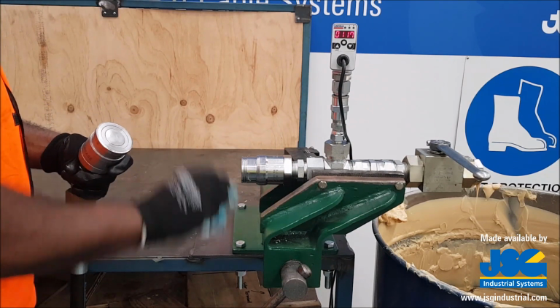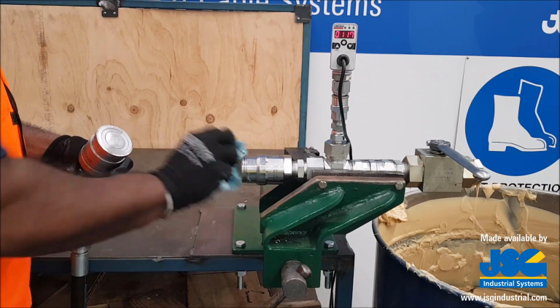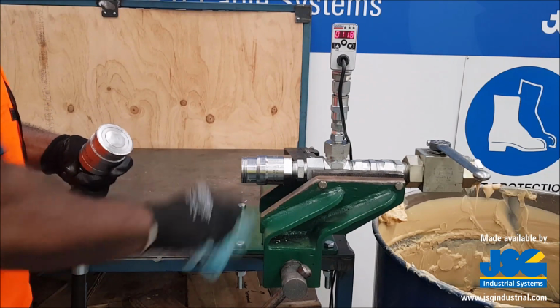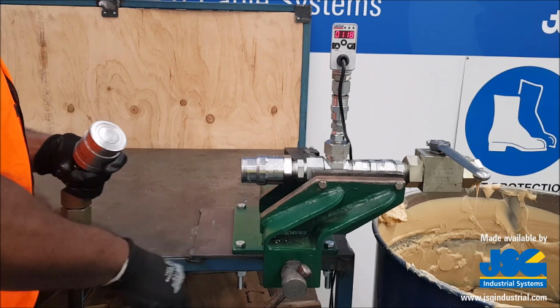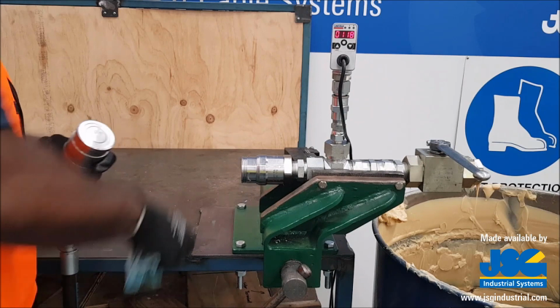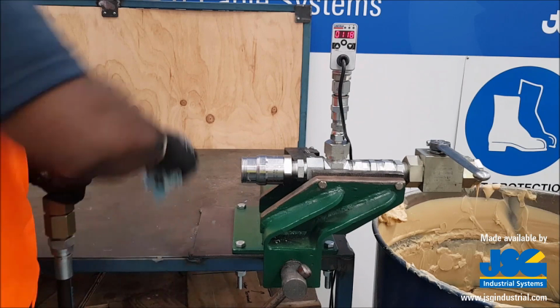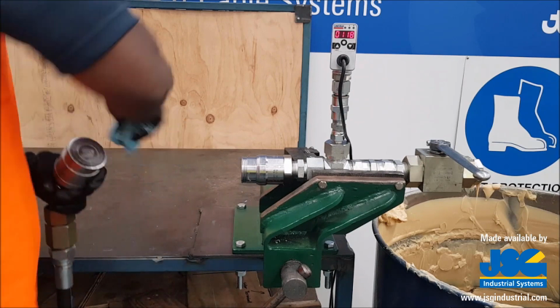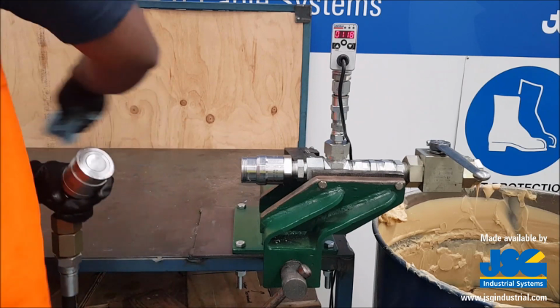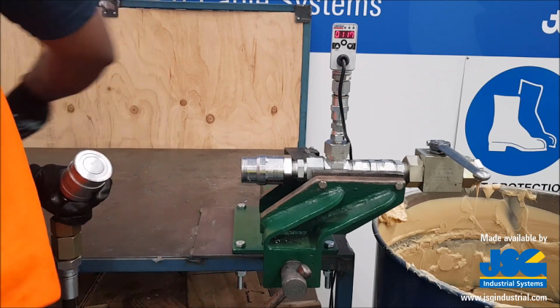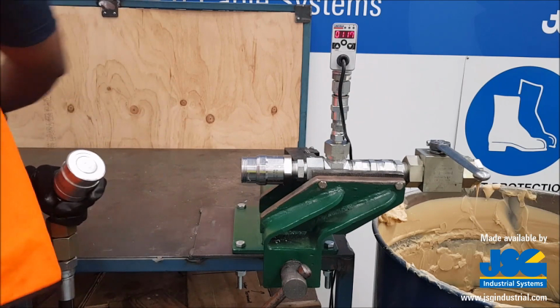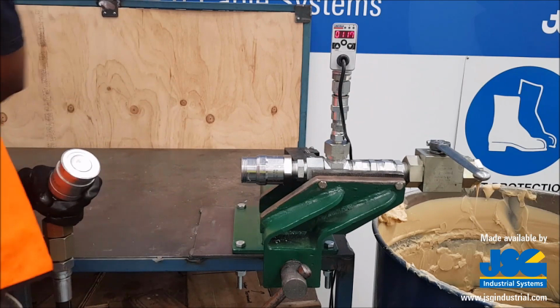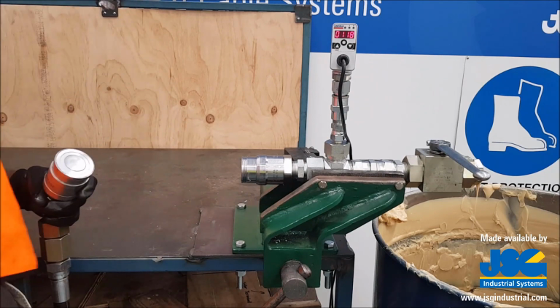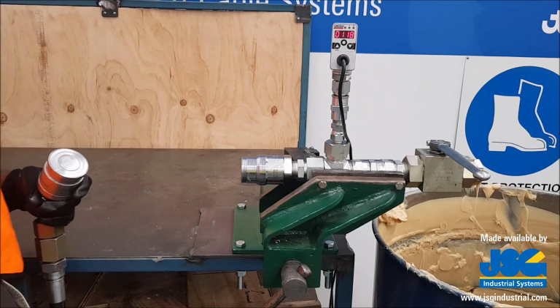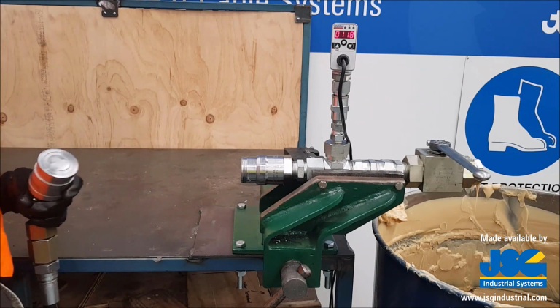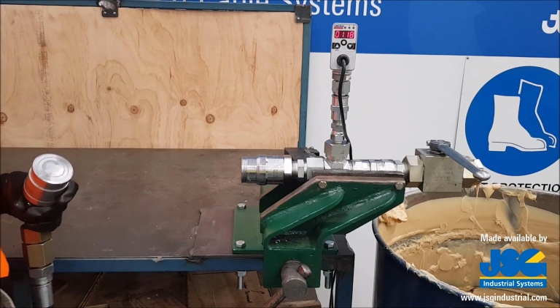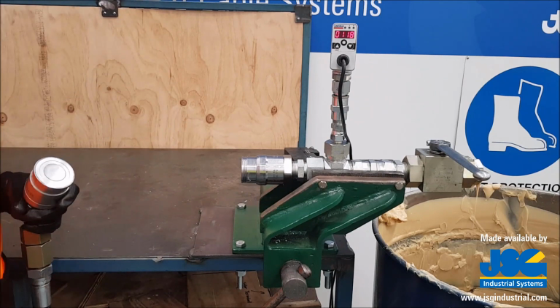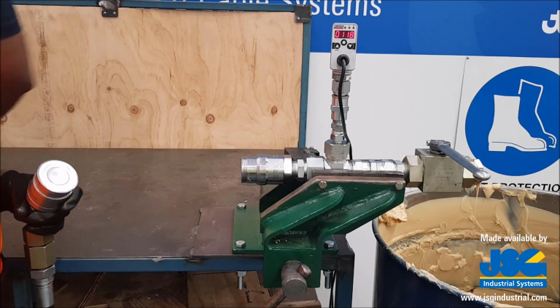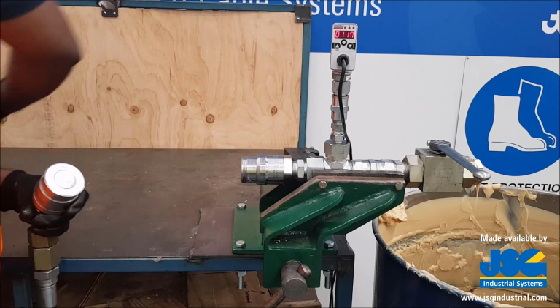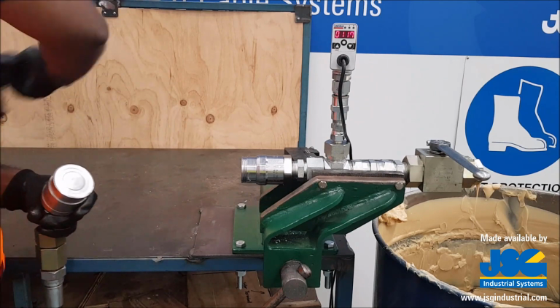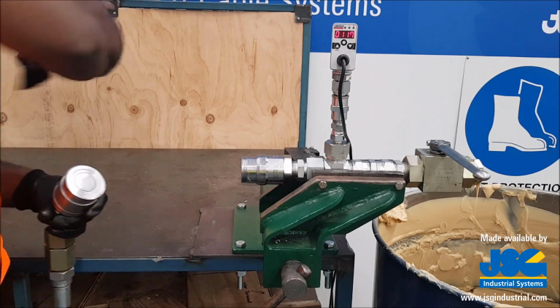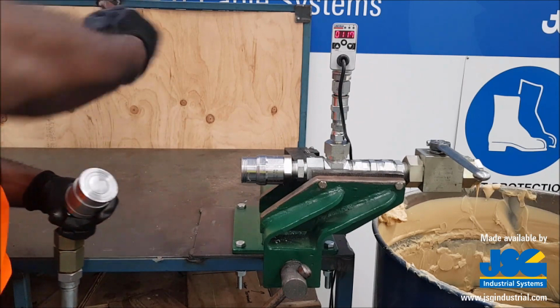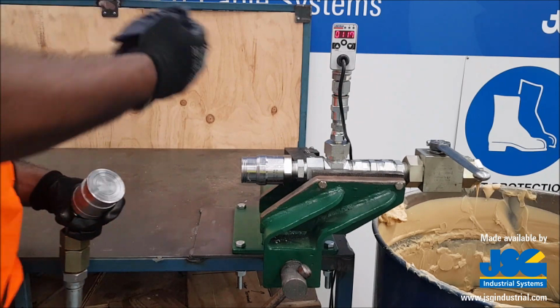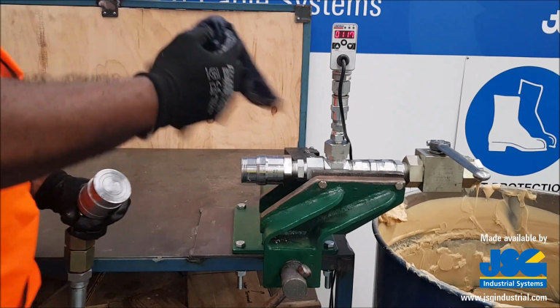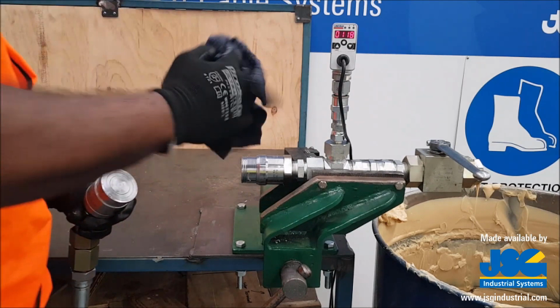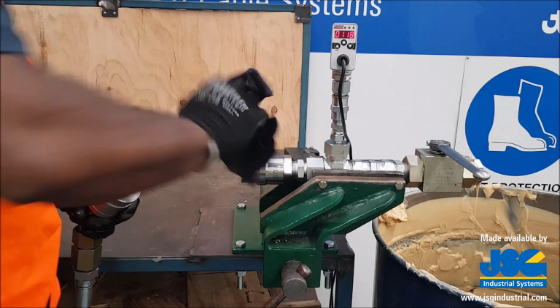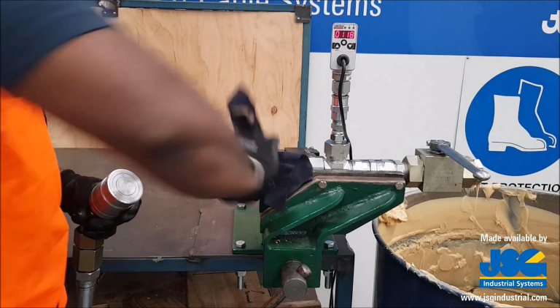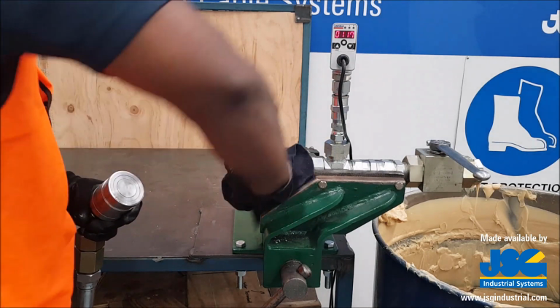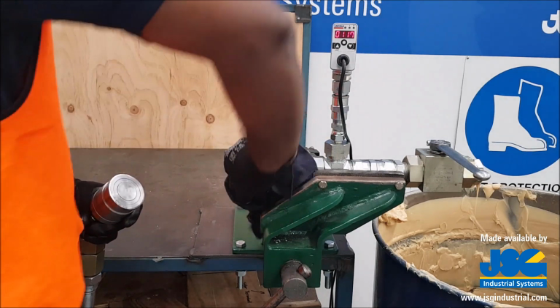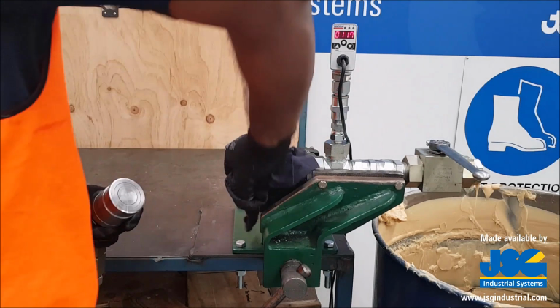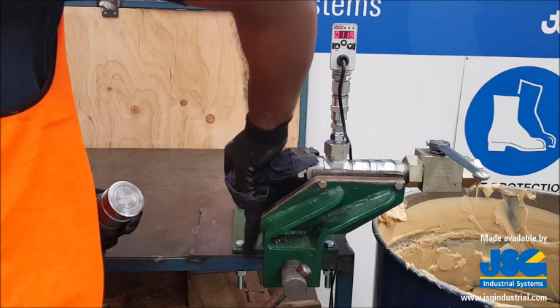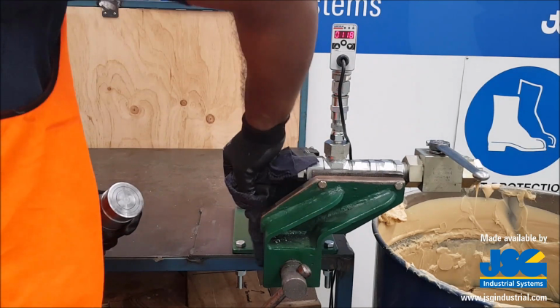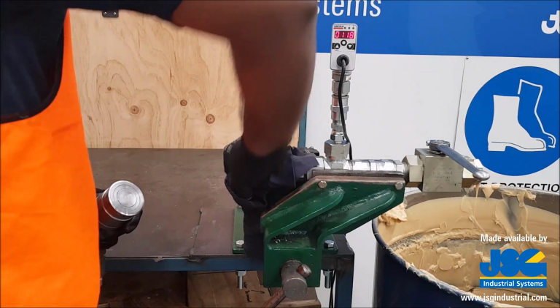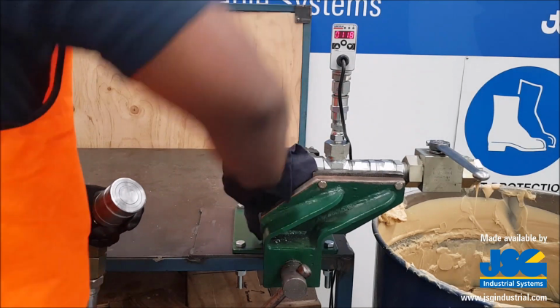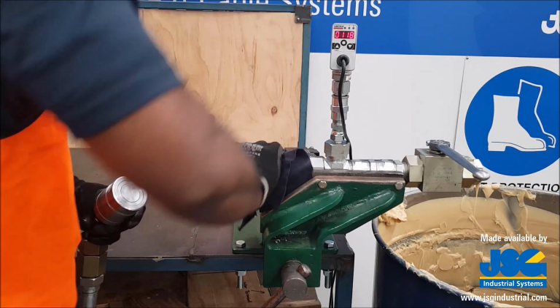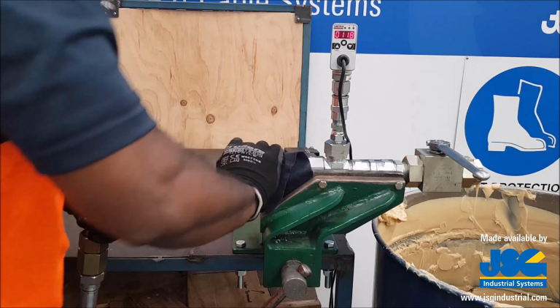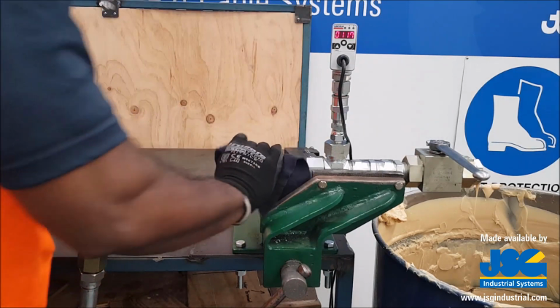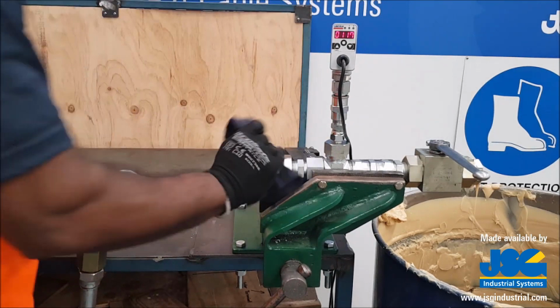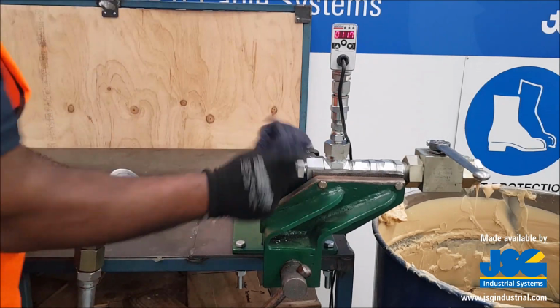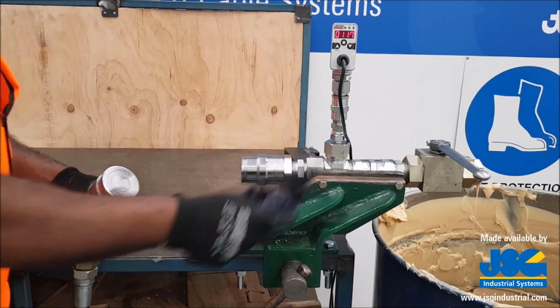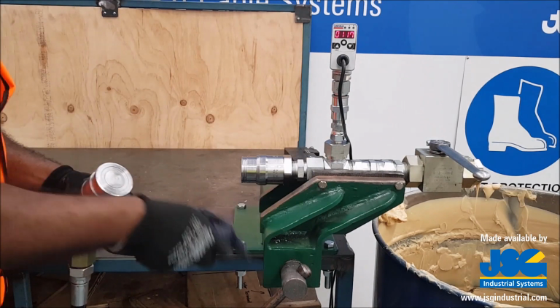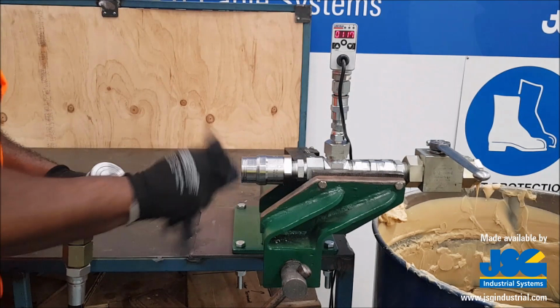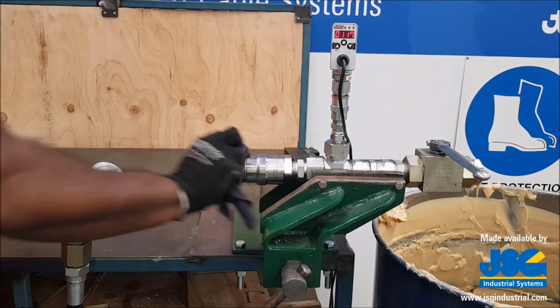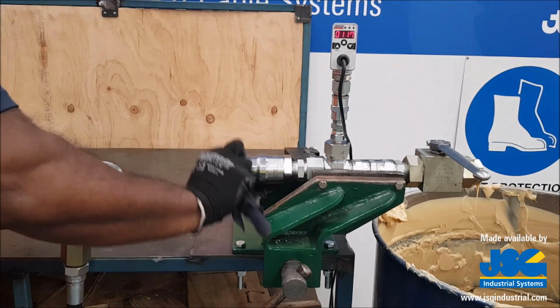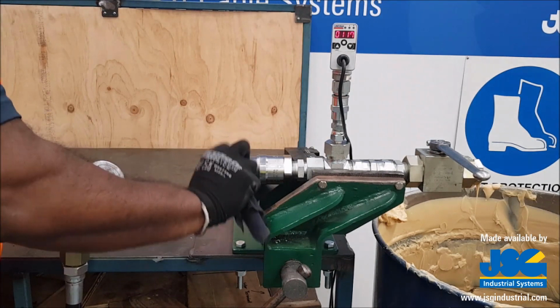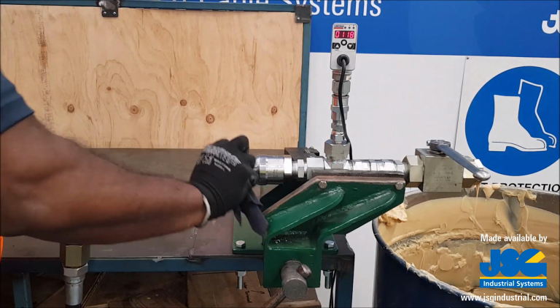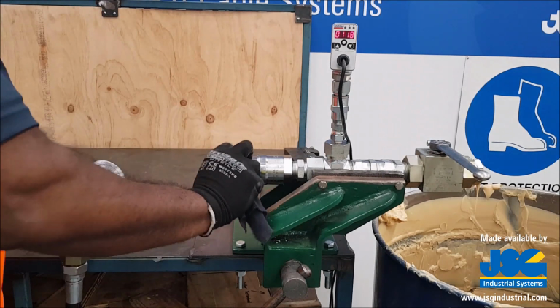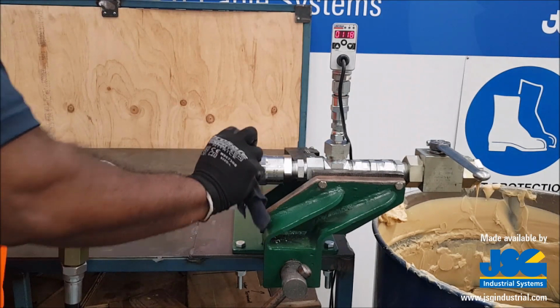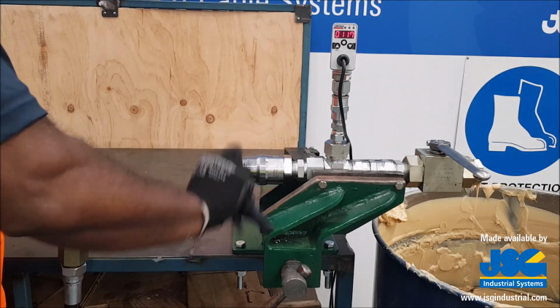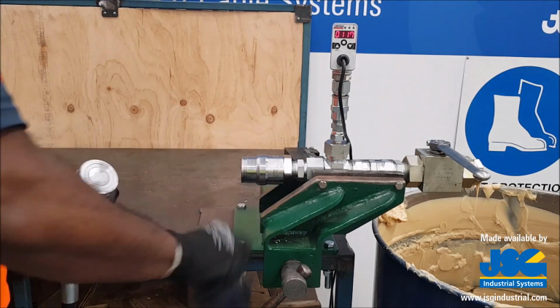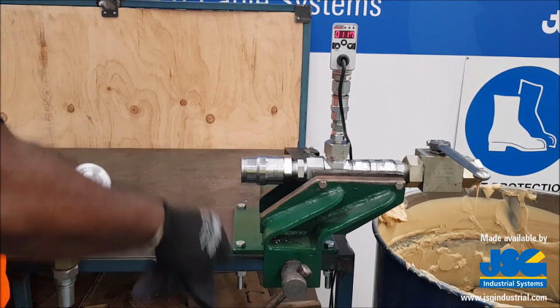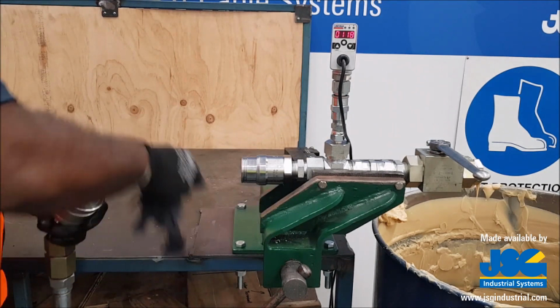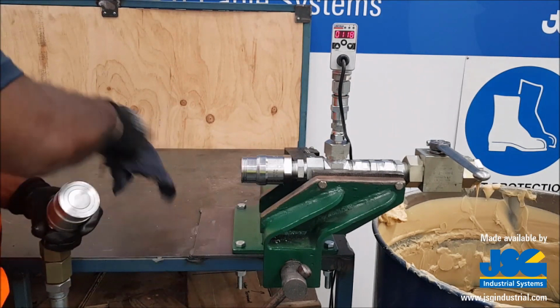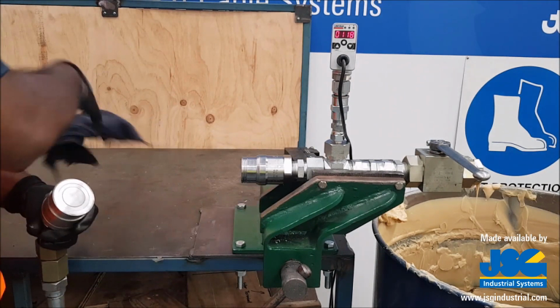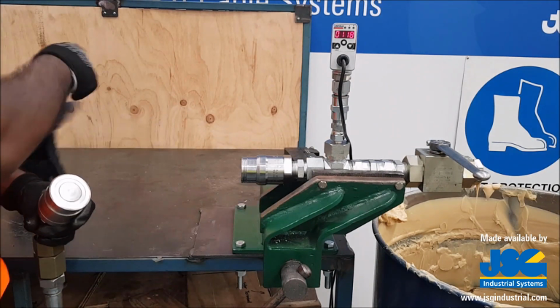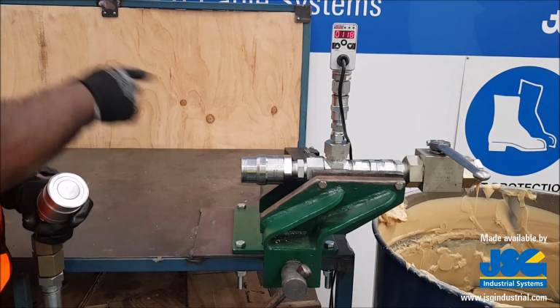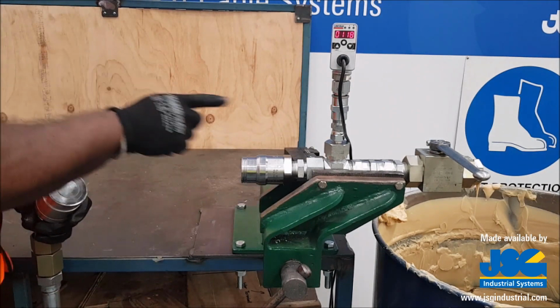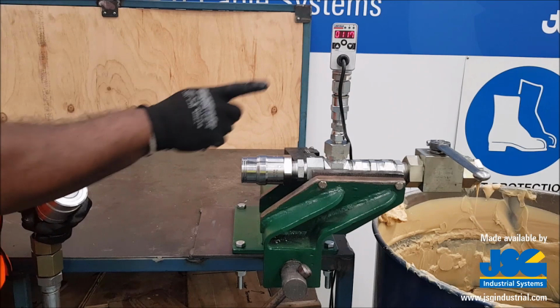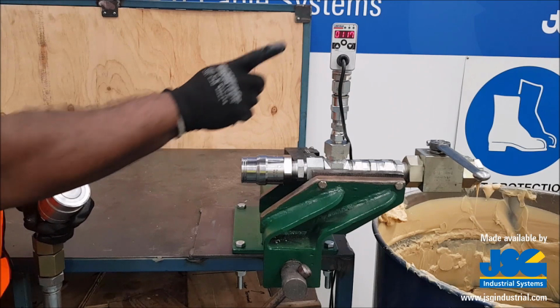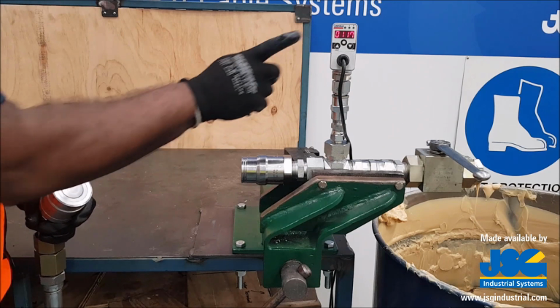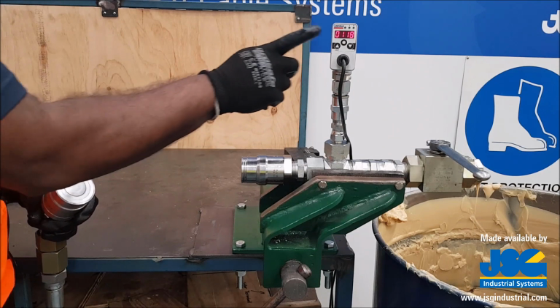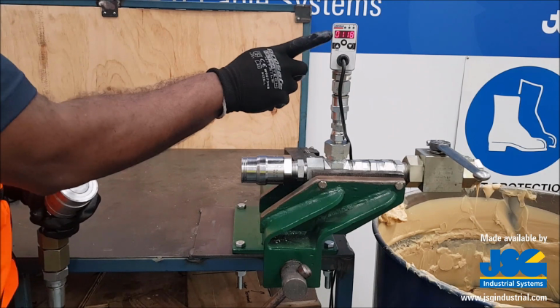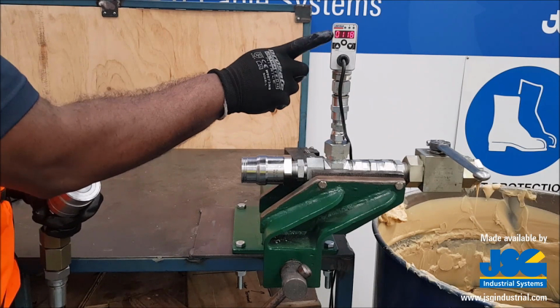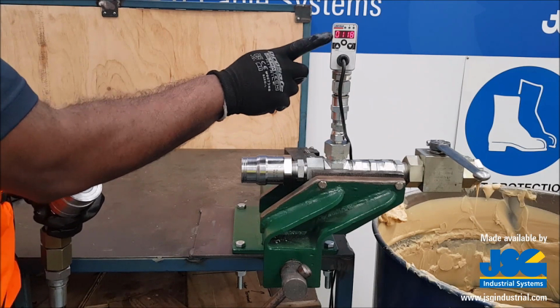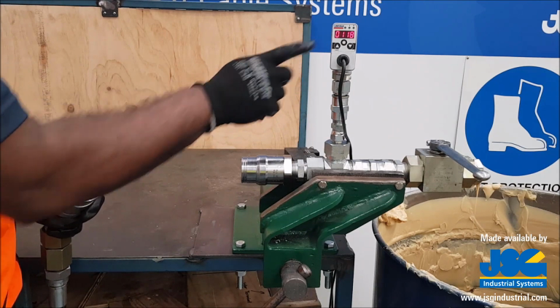Proving how safe it is to use these couplers under pressure, you can see that you push to pop it and it will not explode with grease.